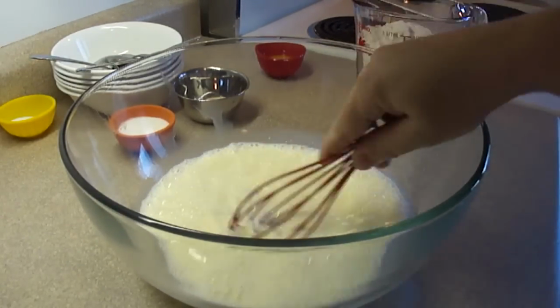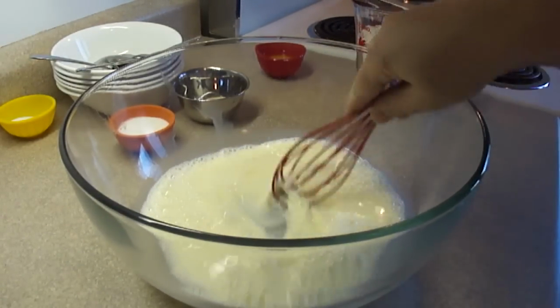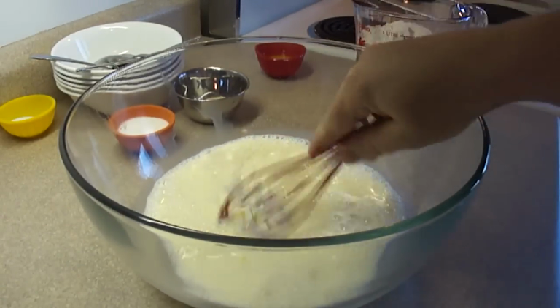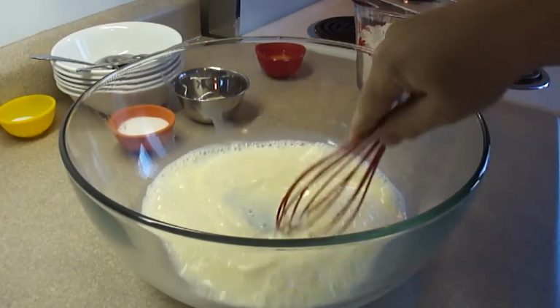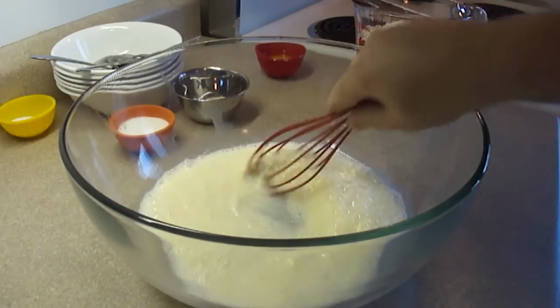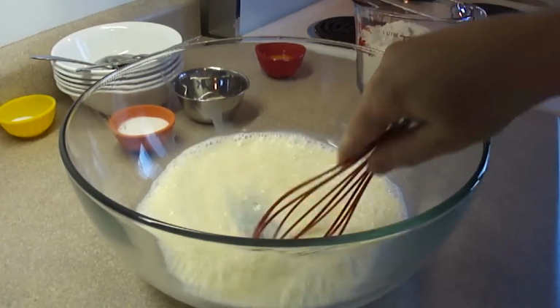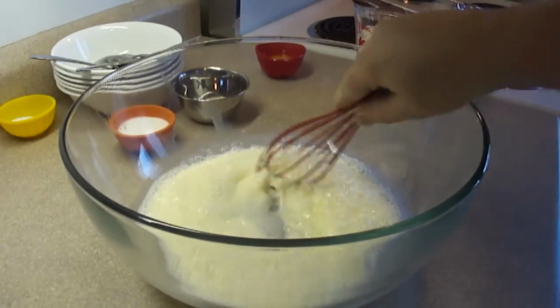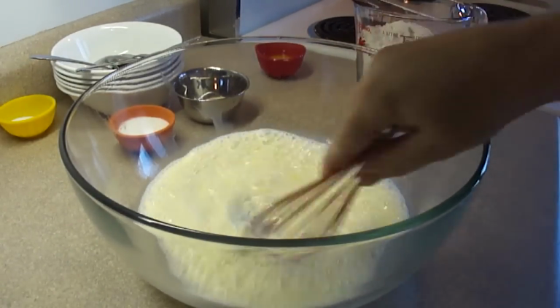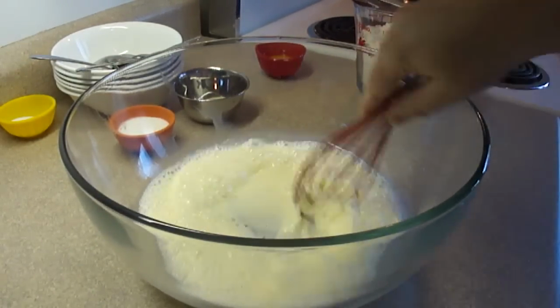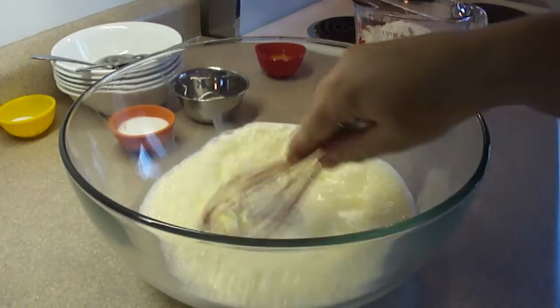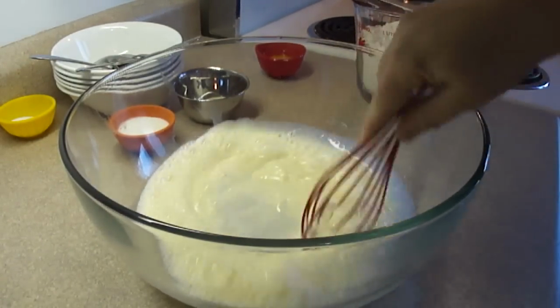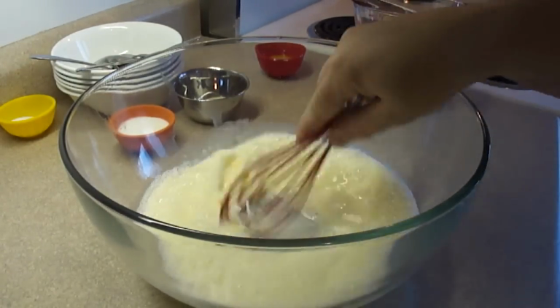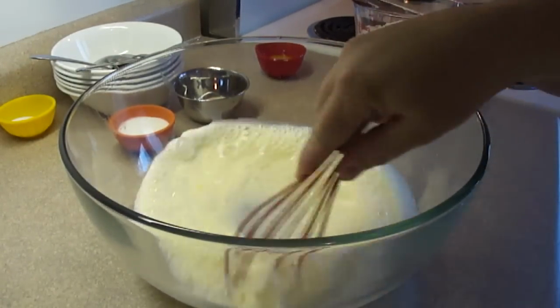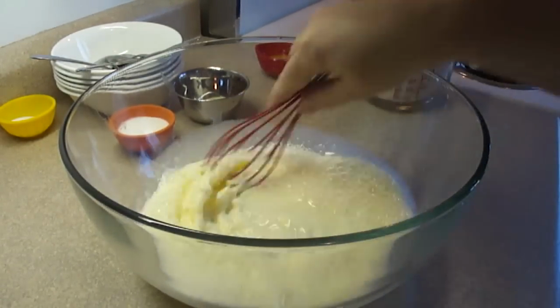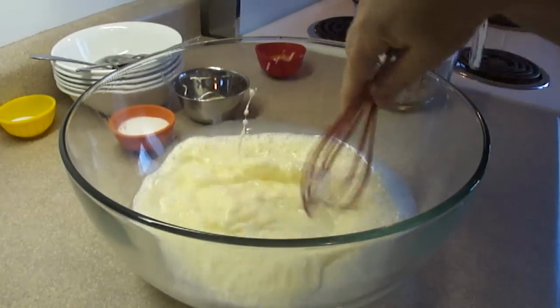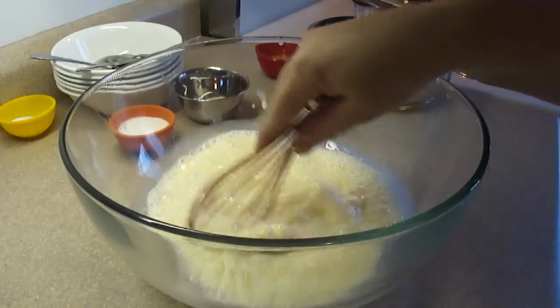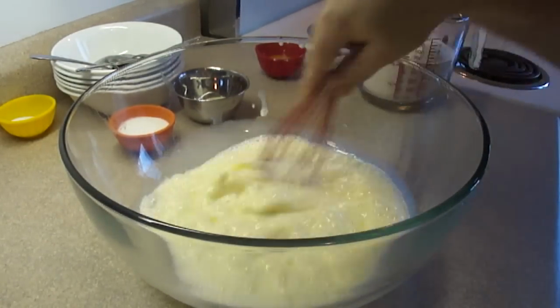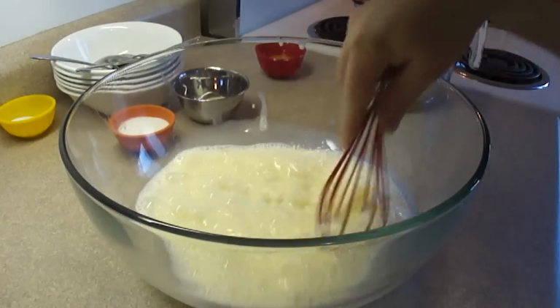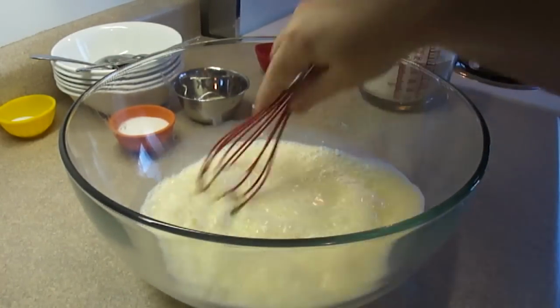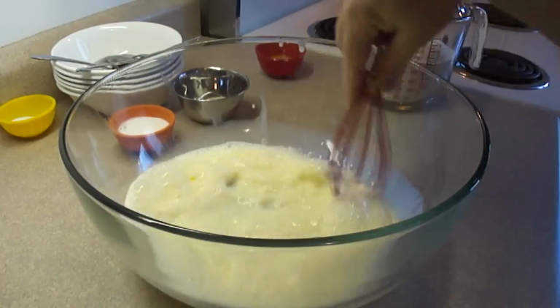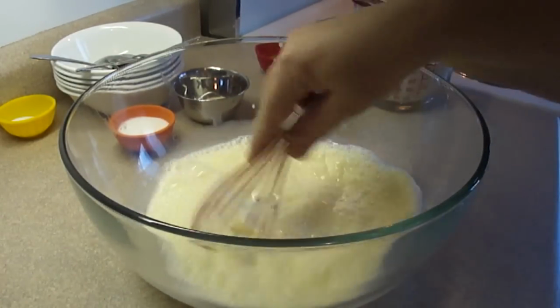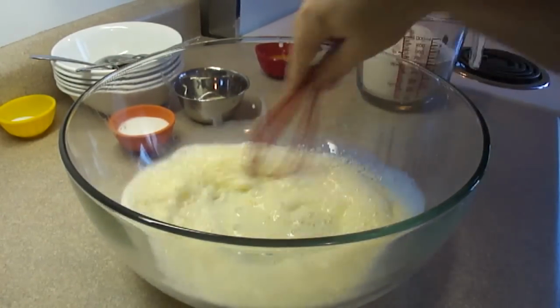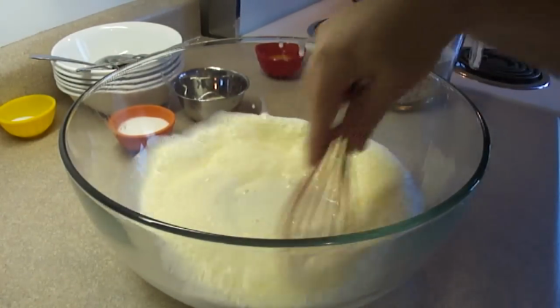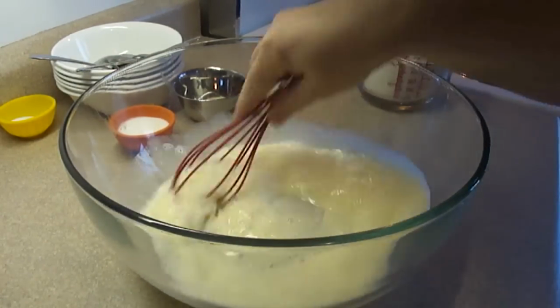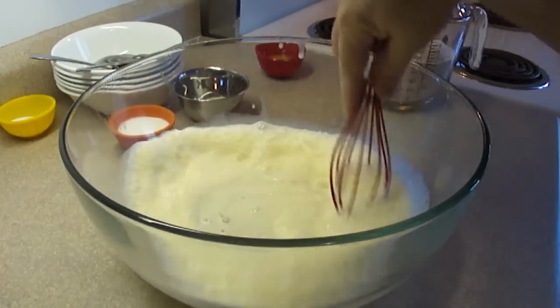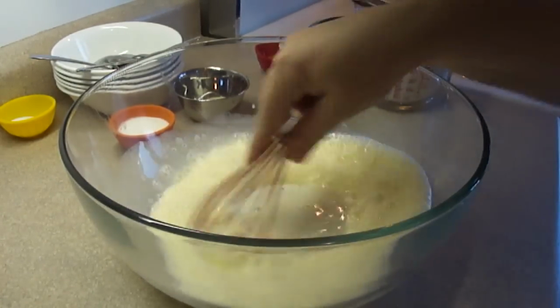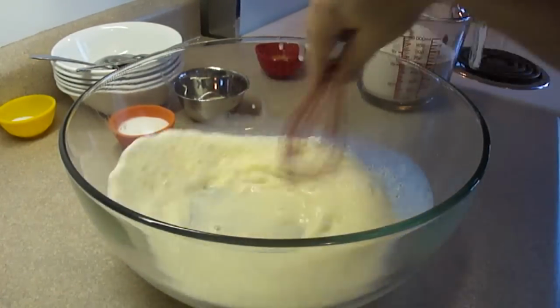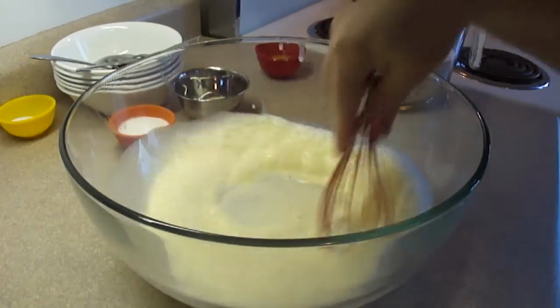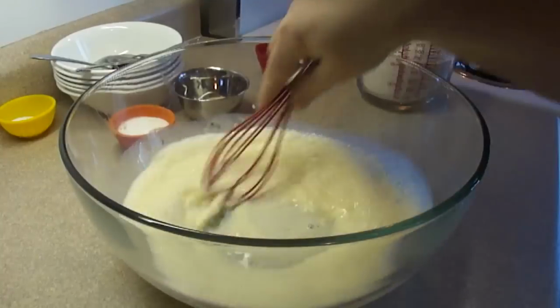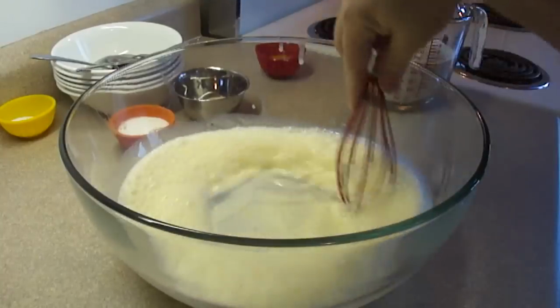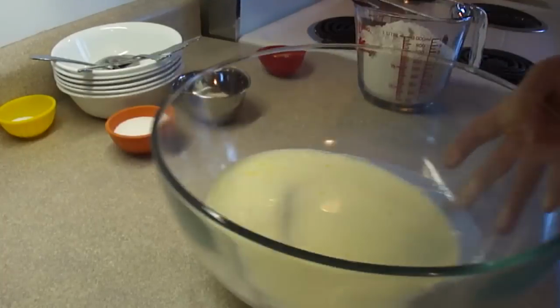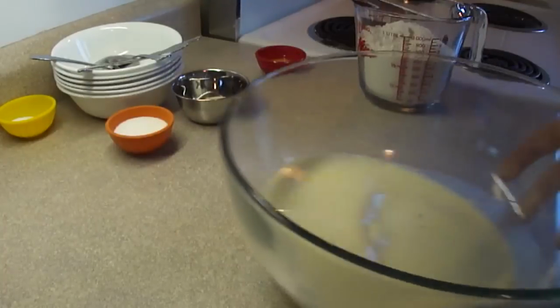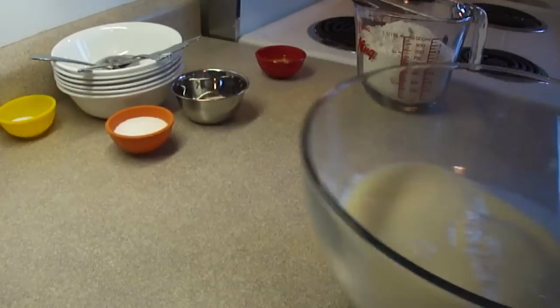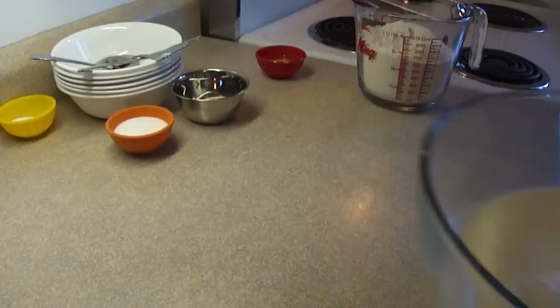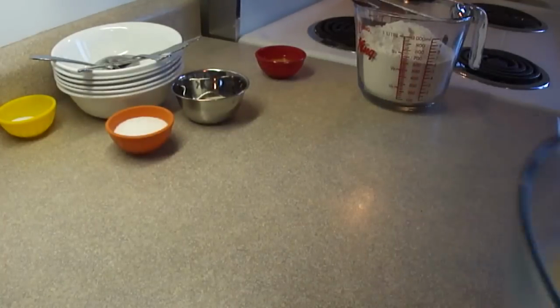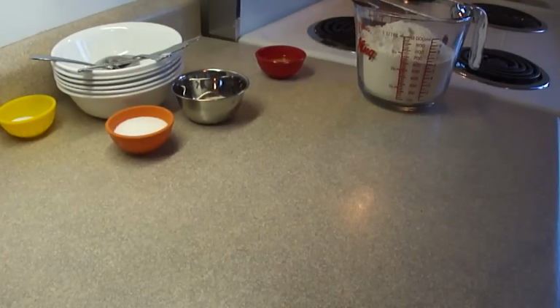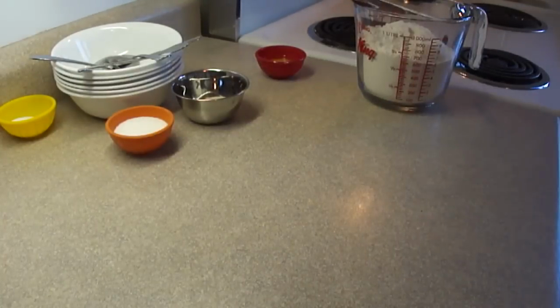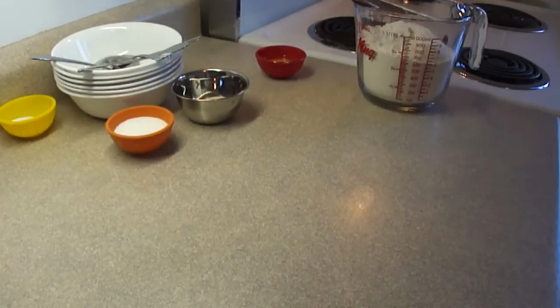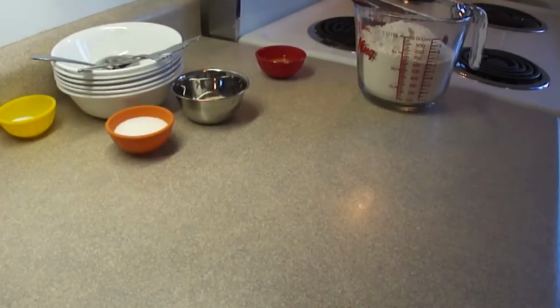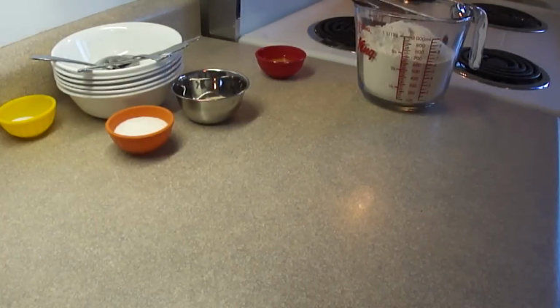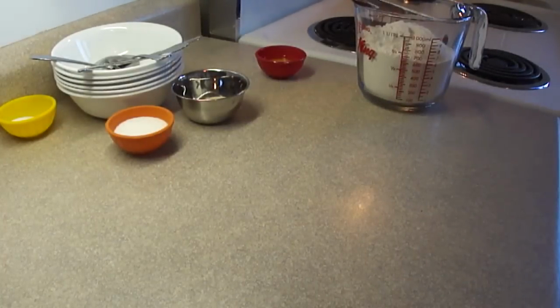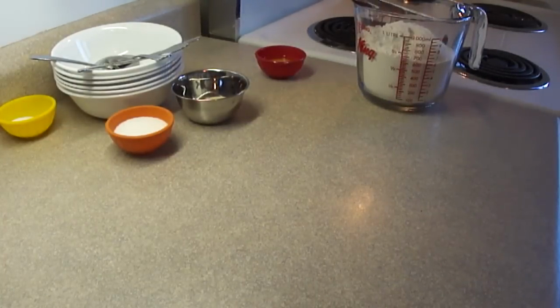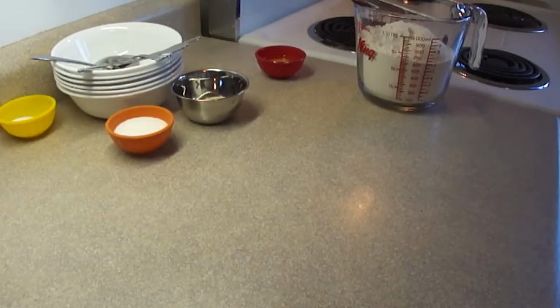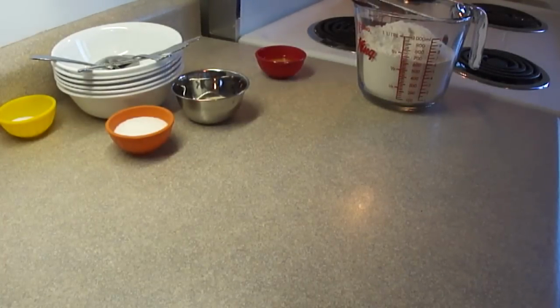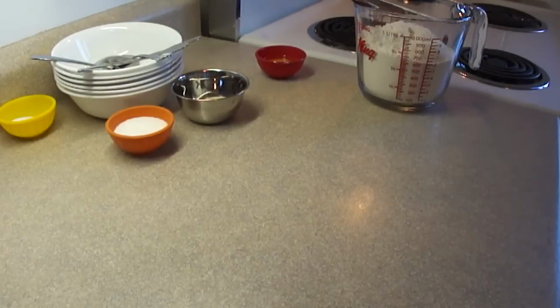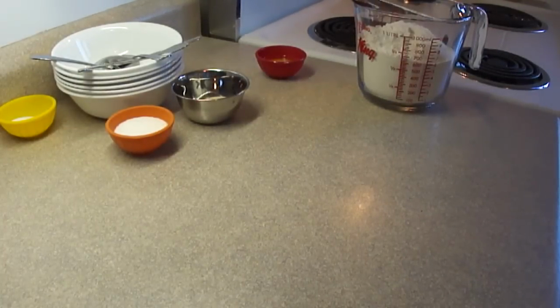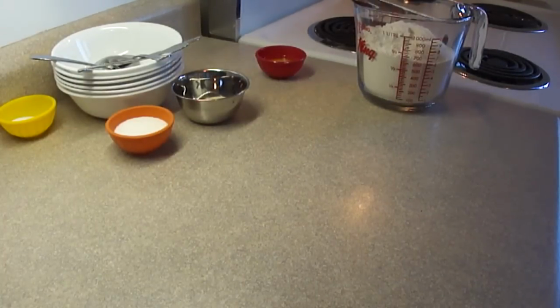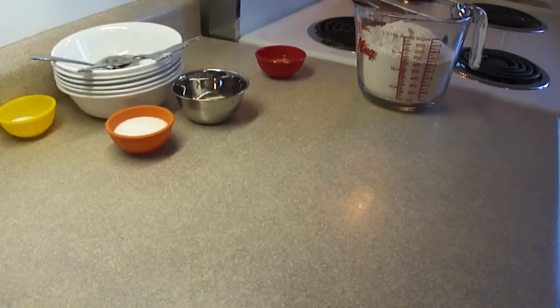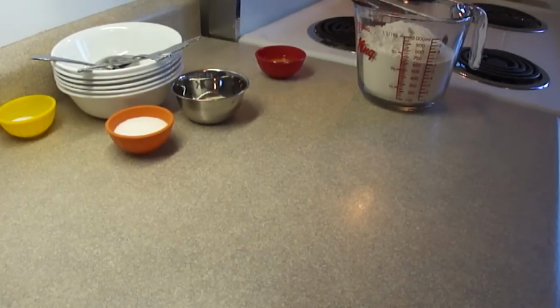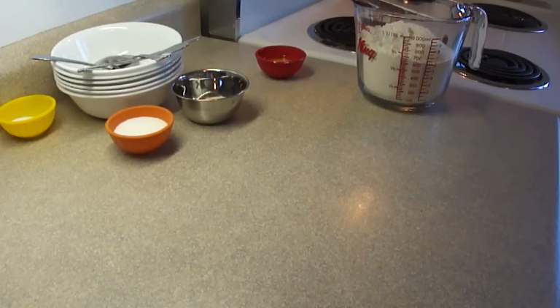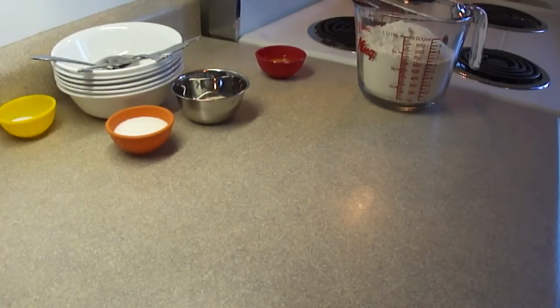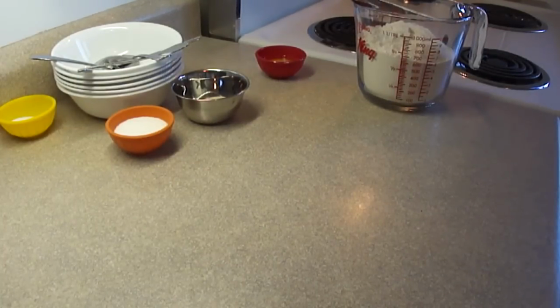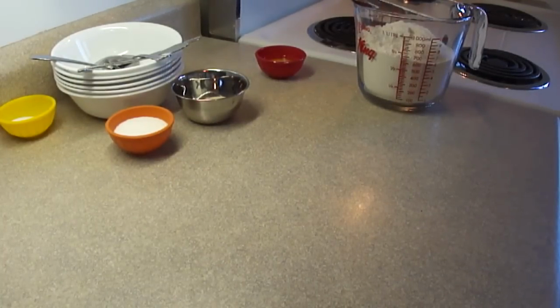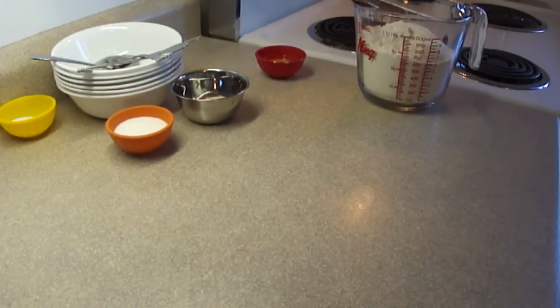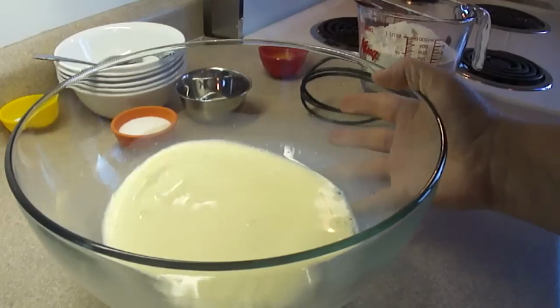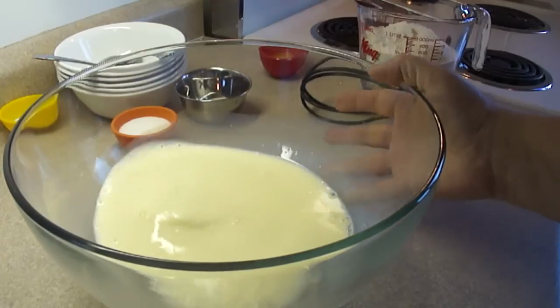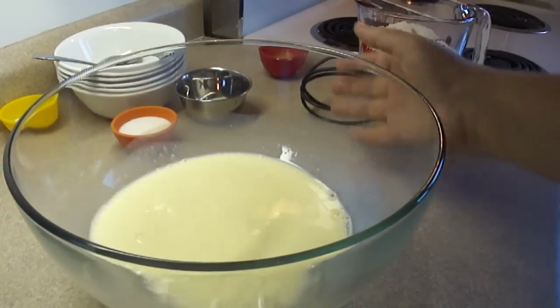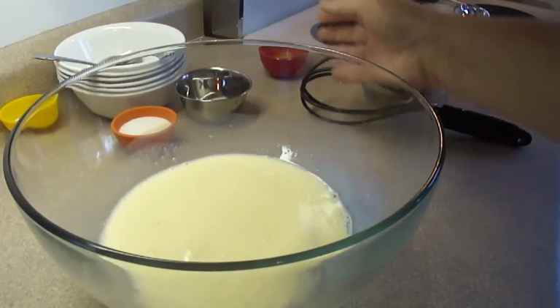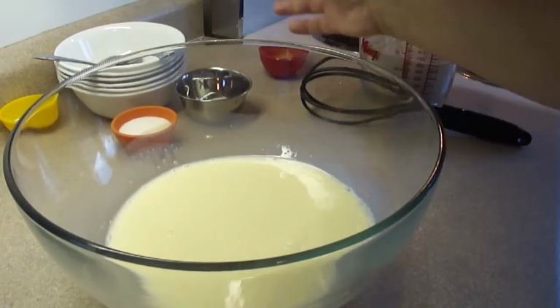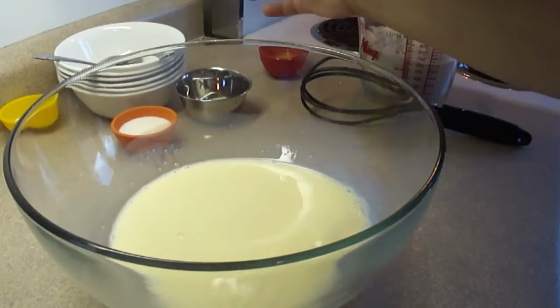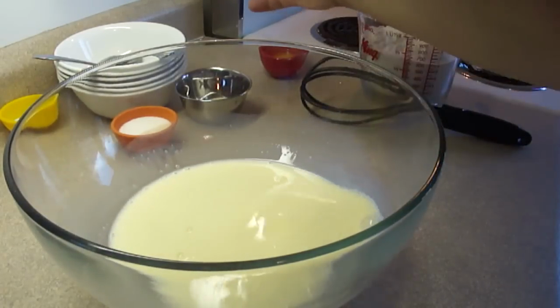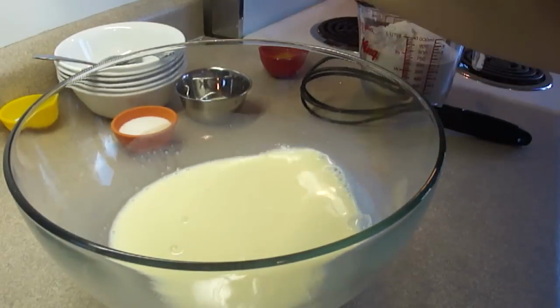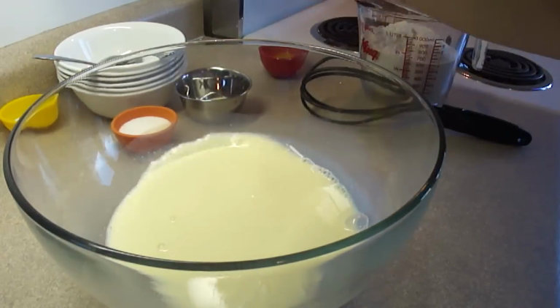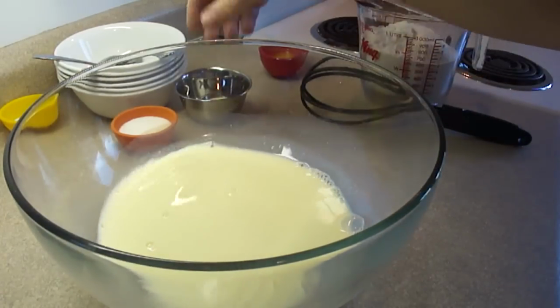Take the entire bowl, put it in the microwave, and heat it on high for about 45 to 50 seconds until it's warm to the touch.